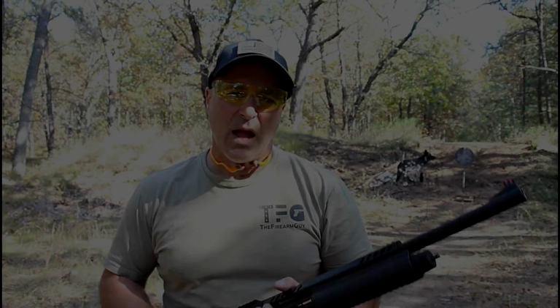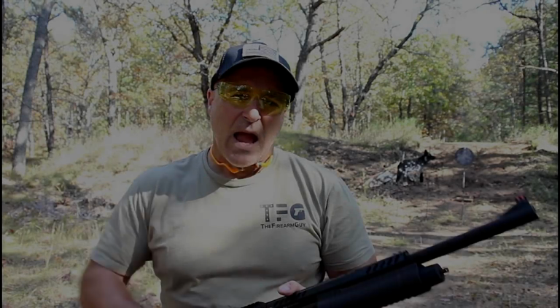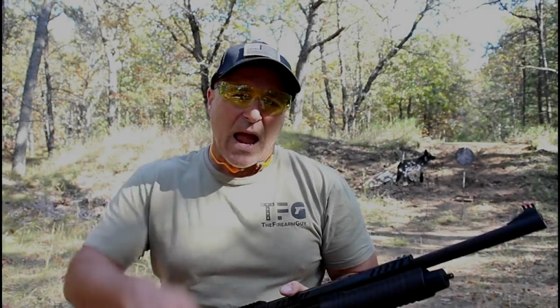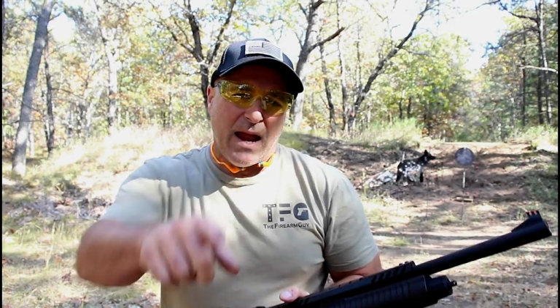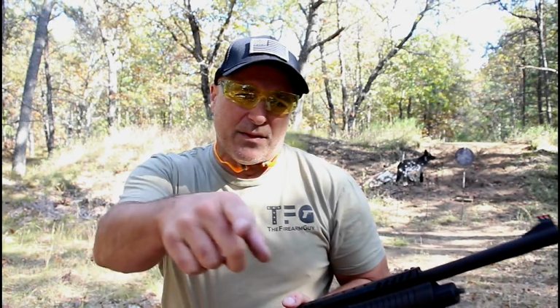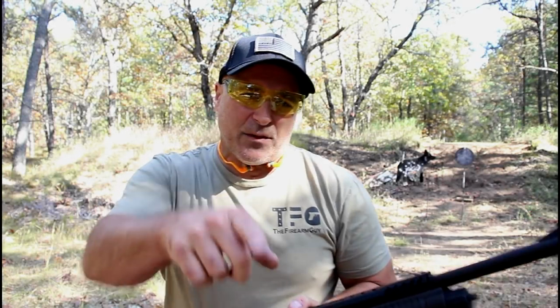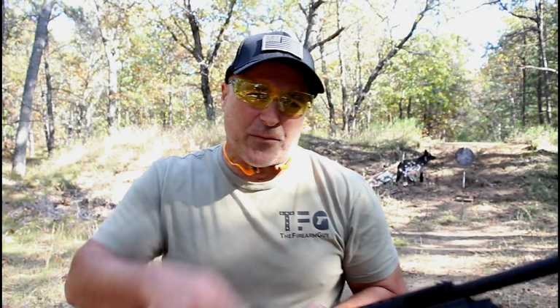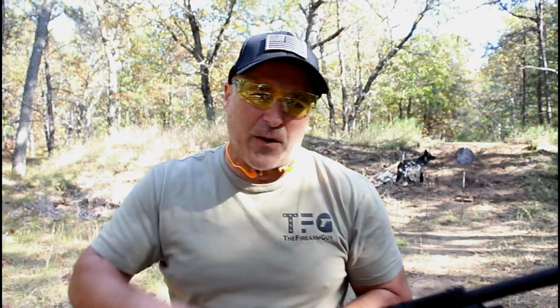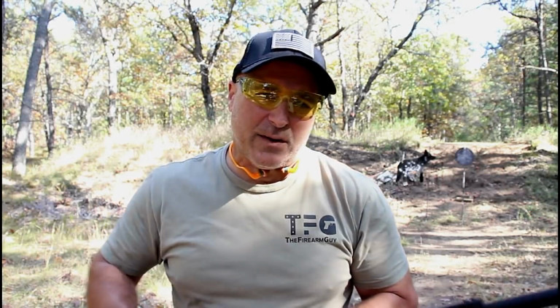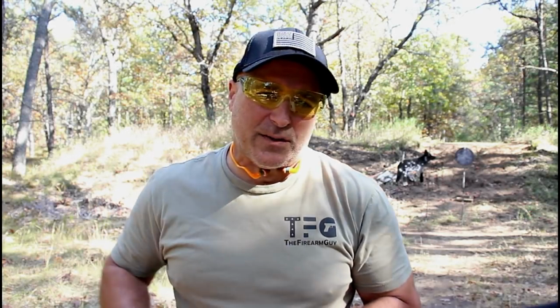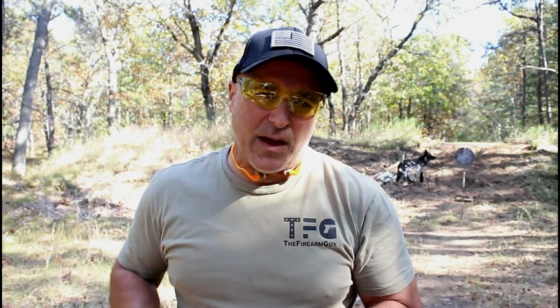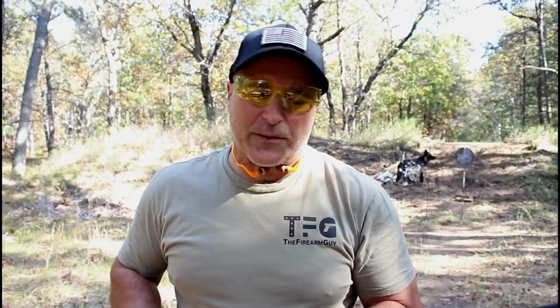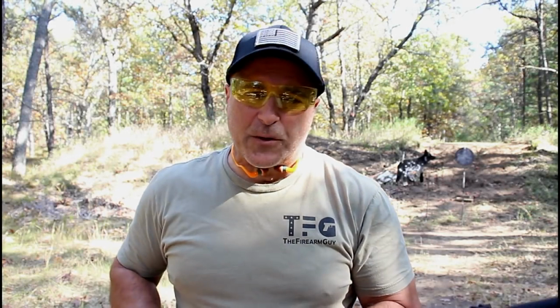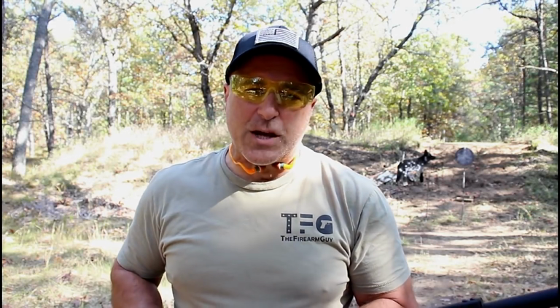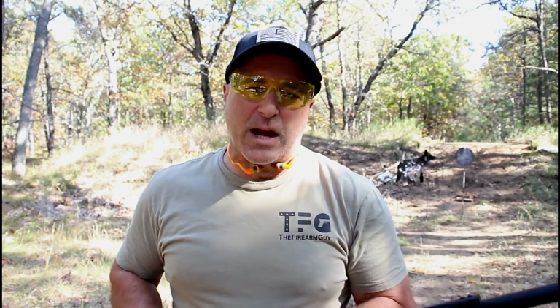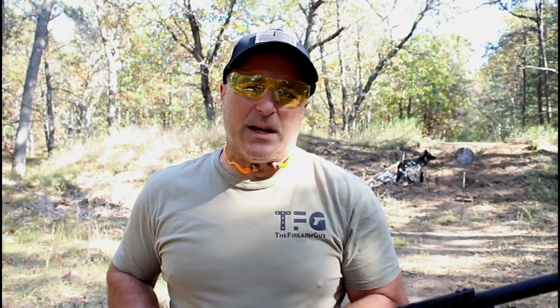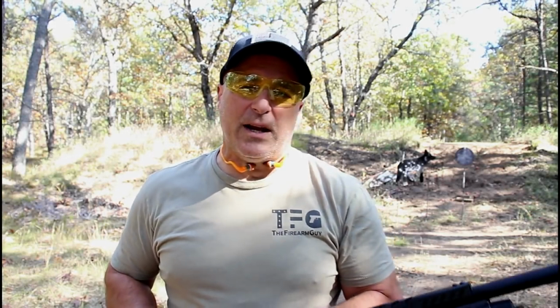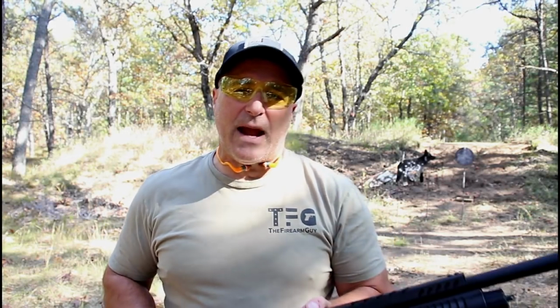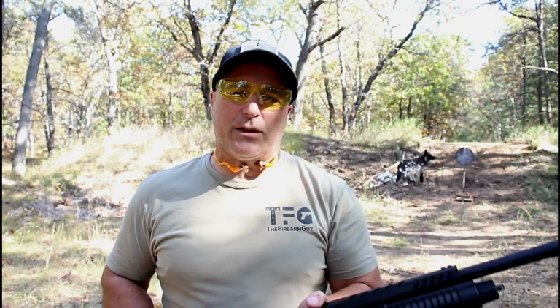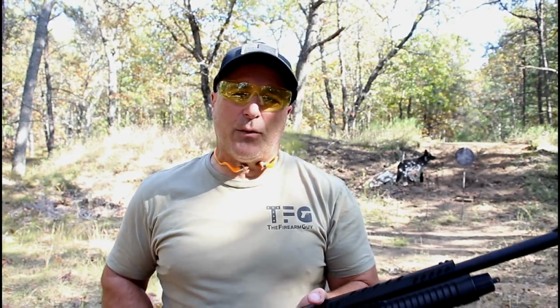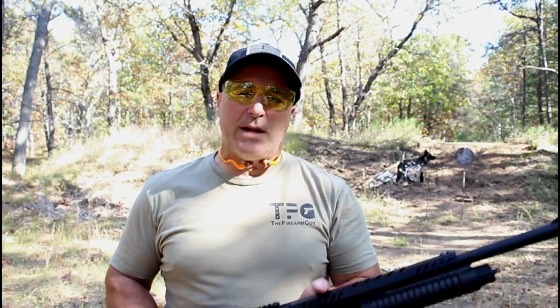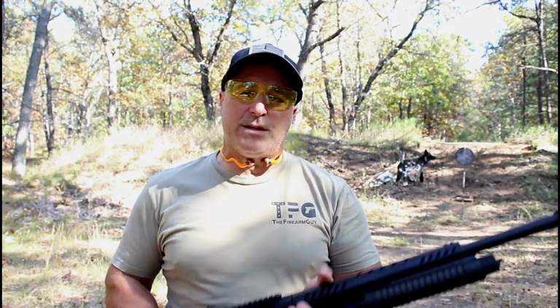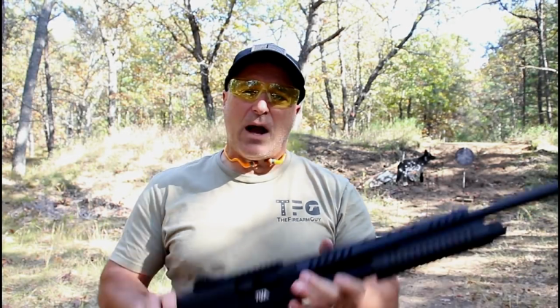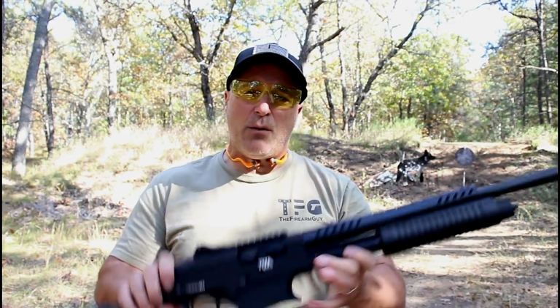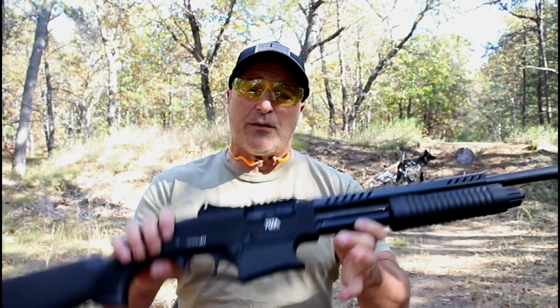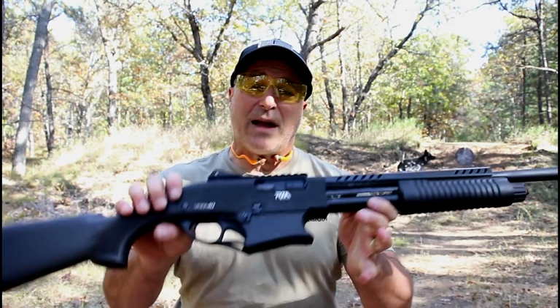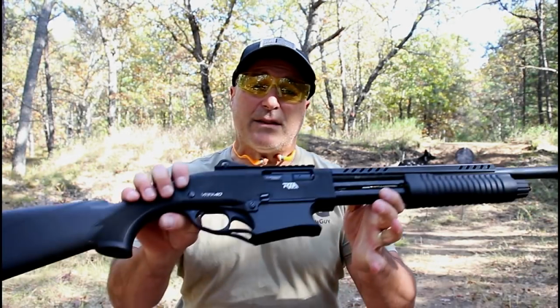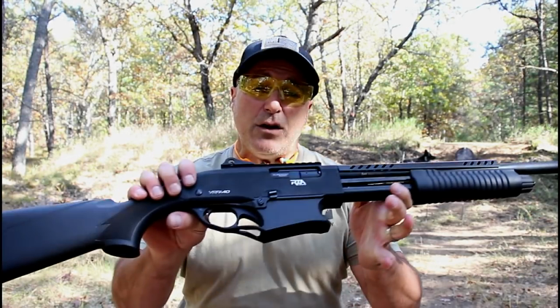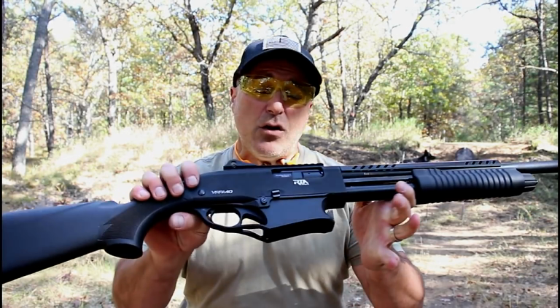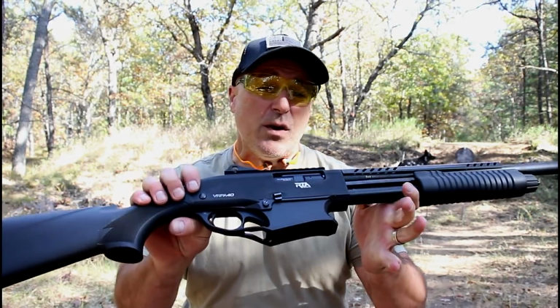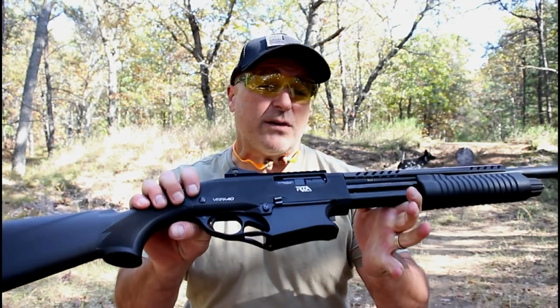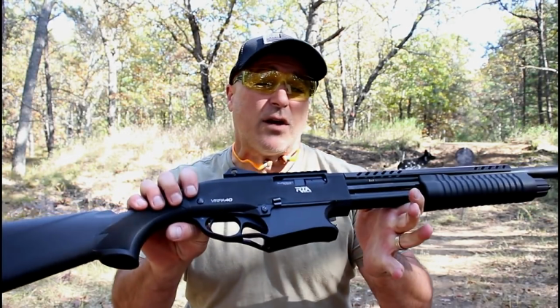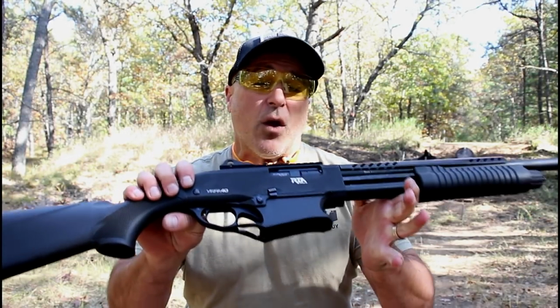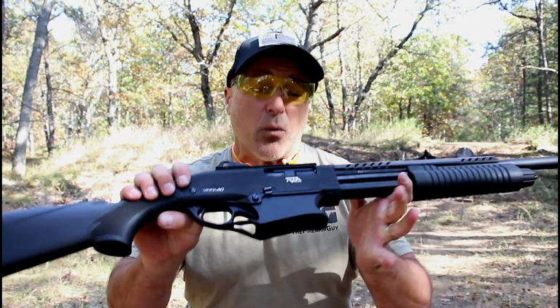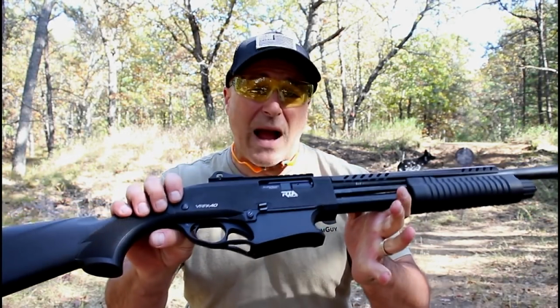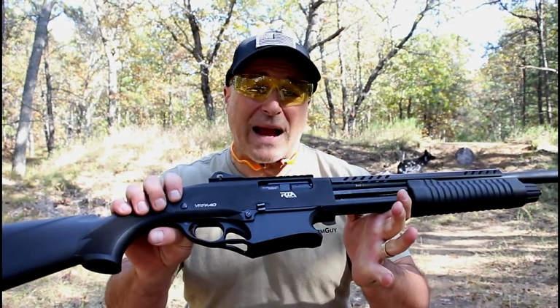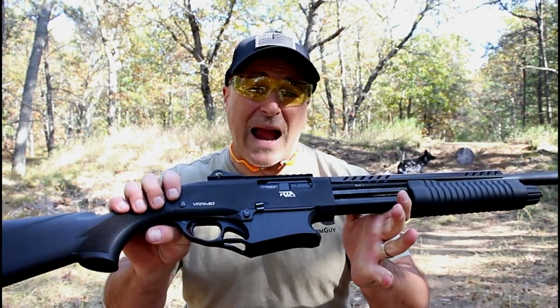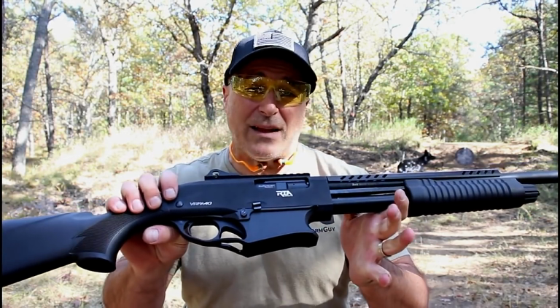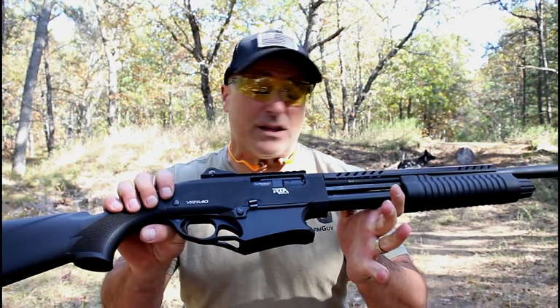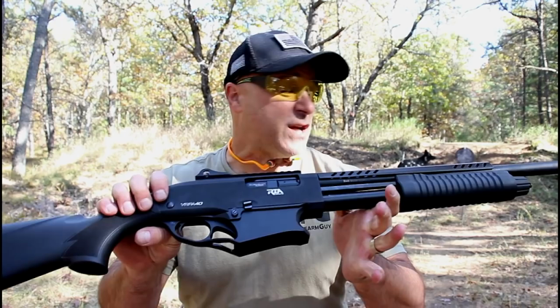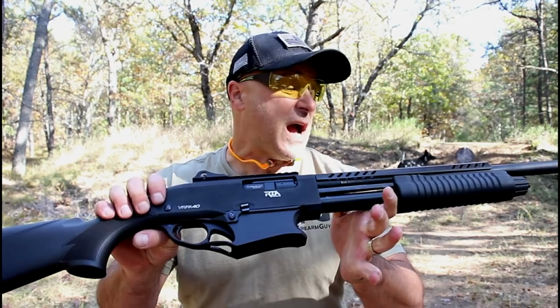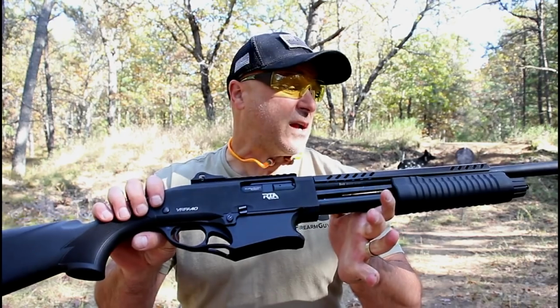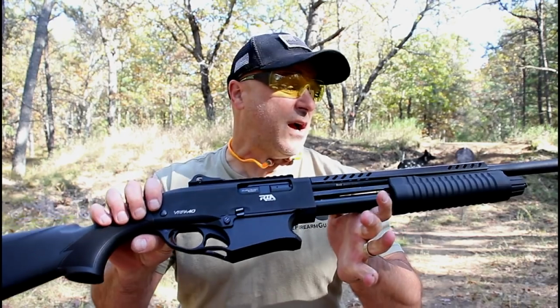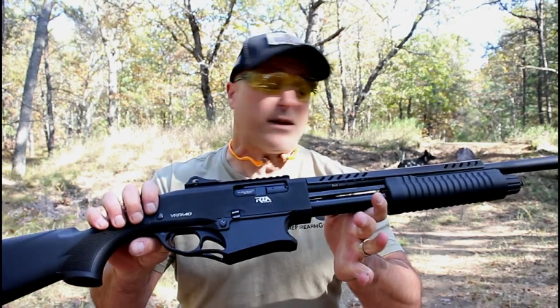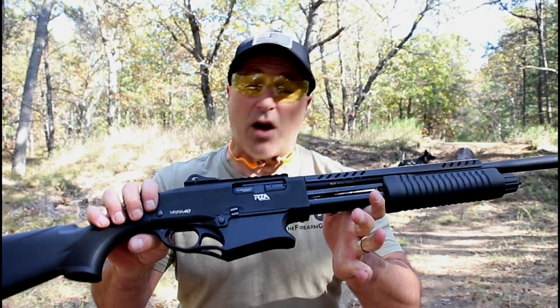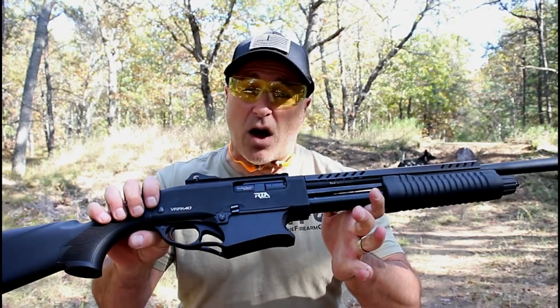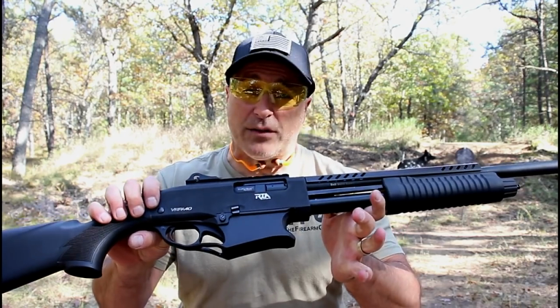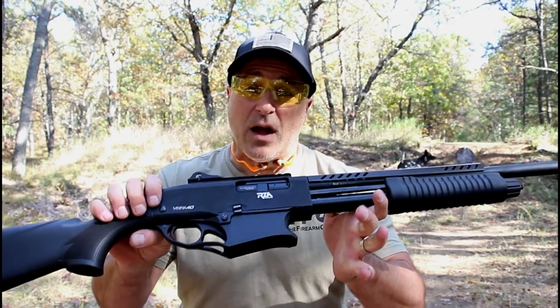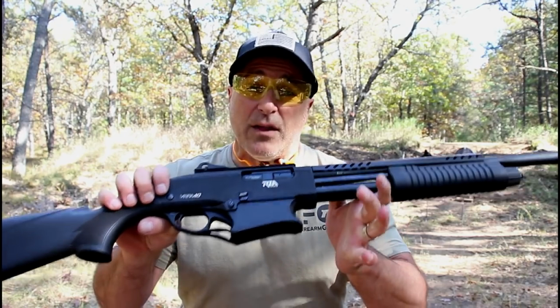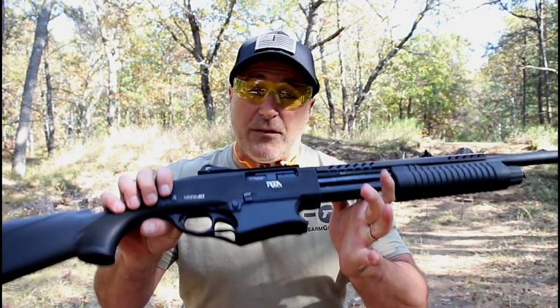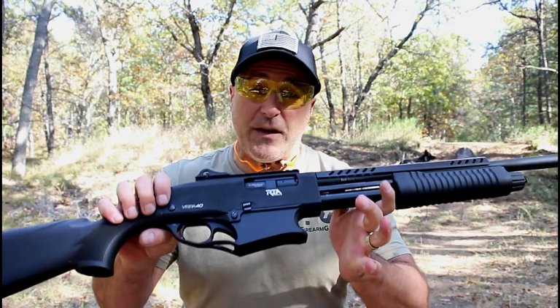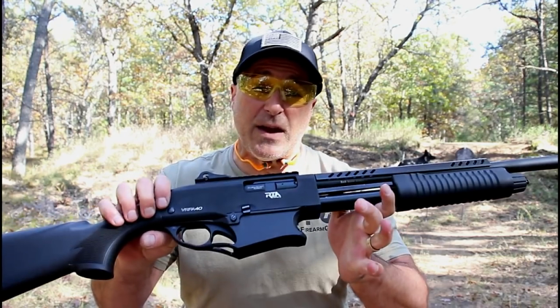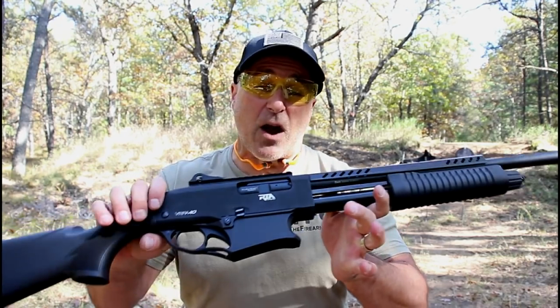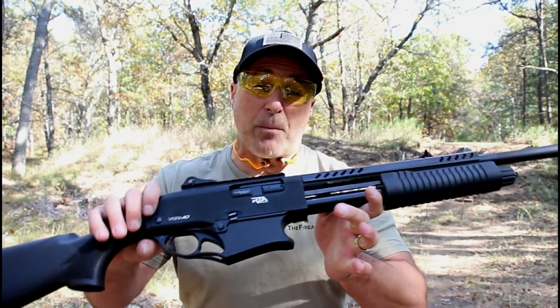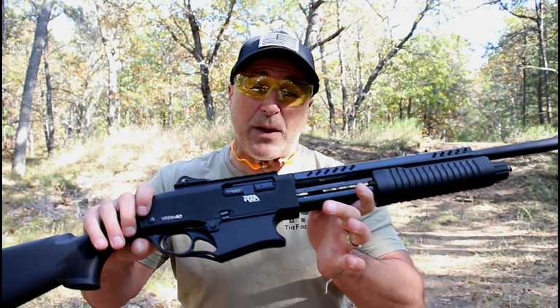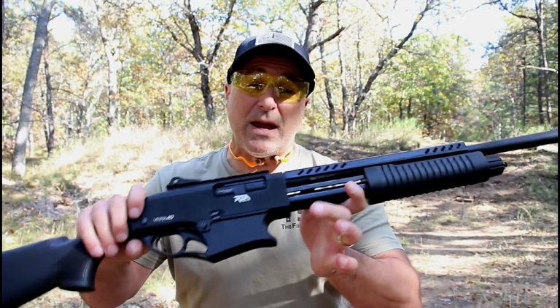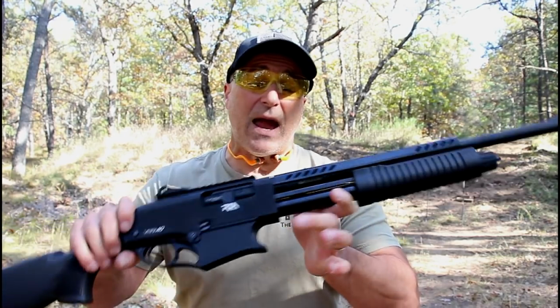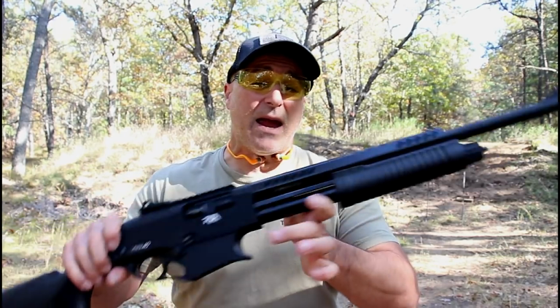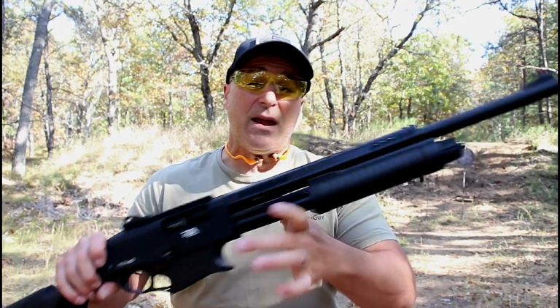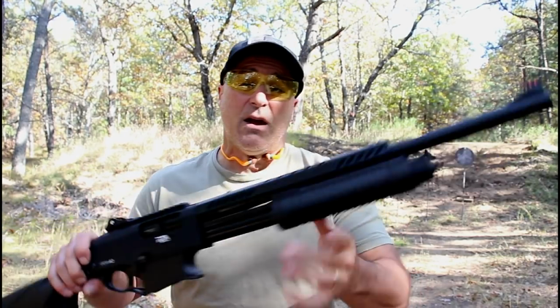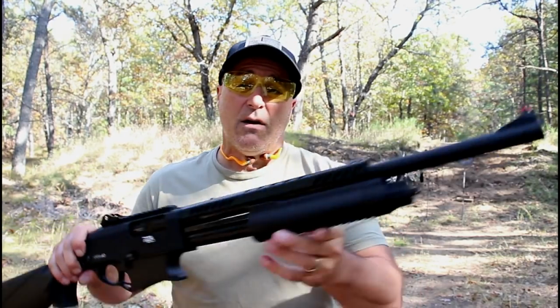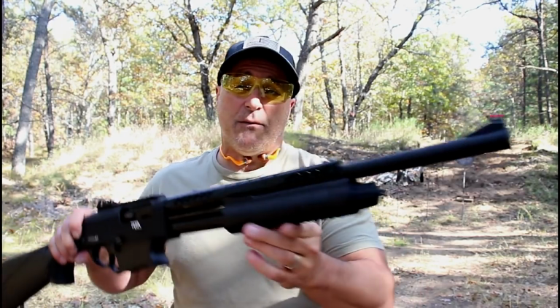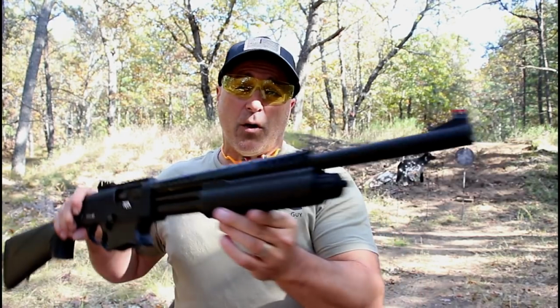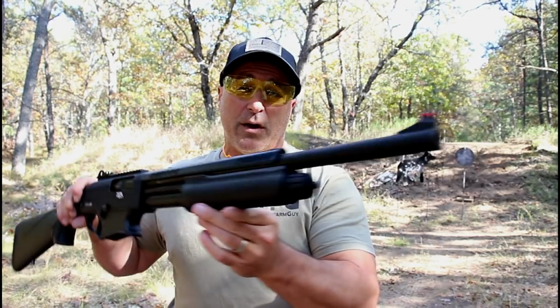Hey there friends, thanks for checking in at the range. We've got the newest Rock Island shotgun called the VRPA40.